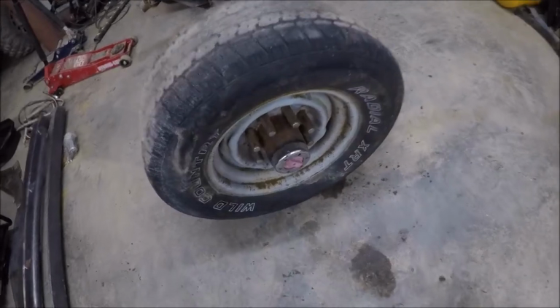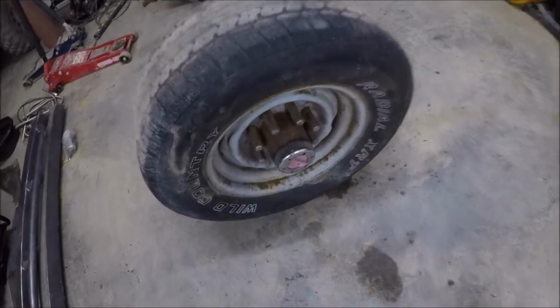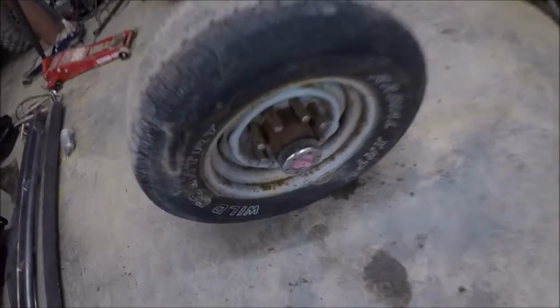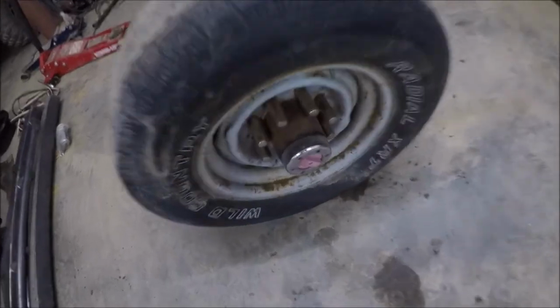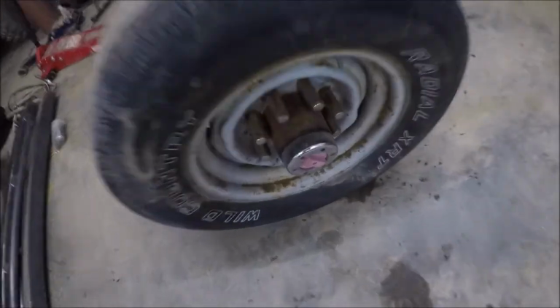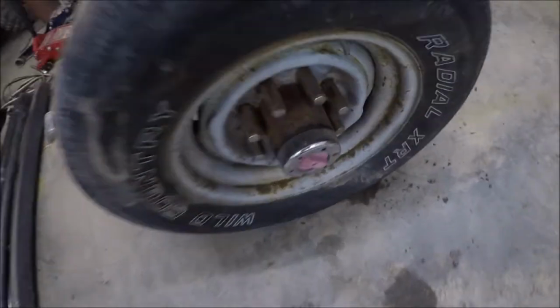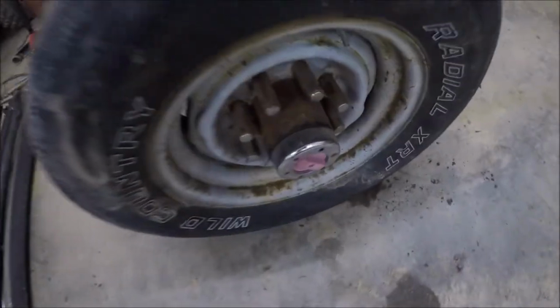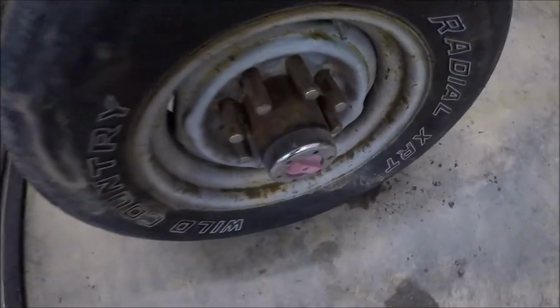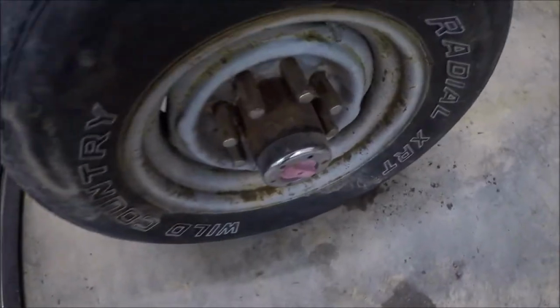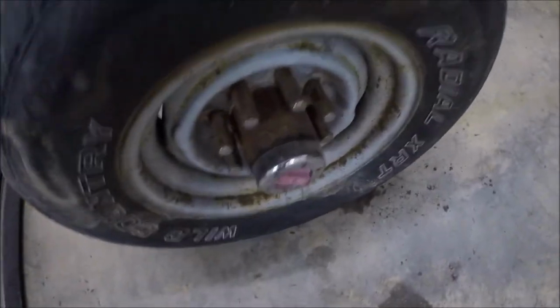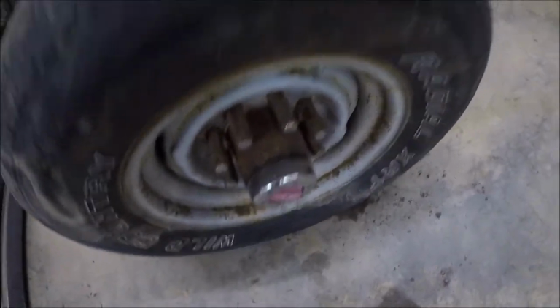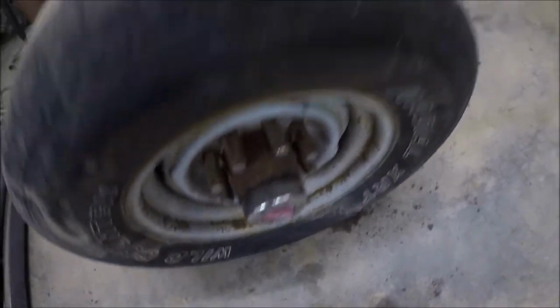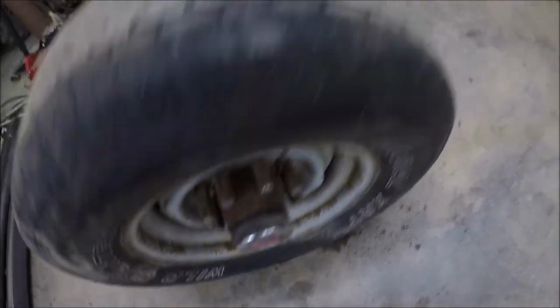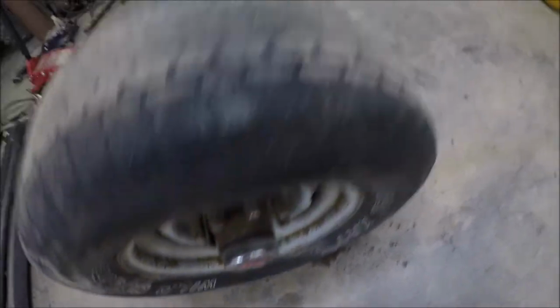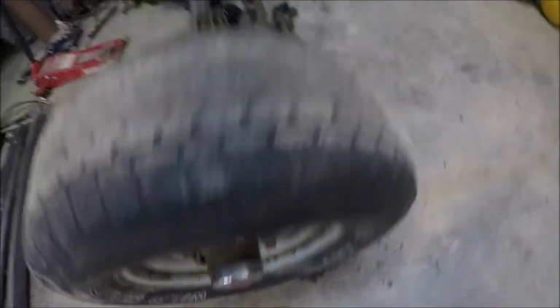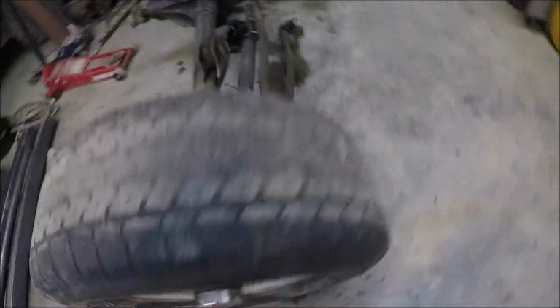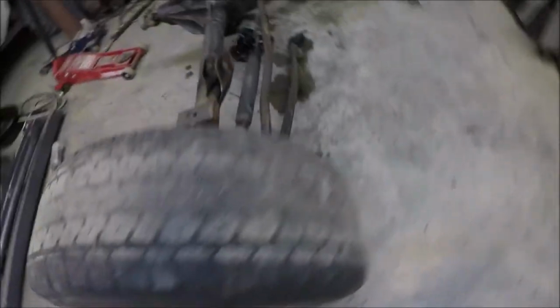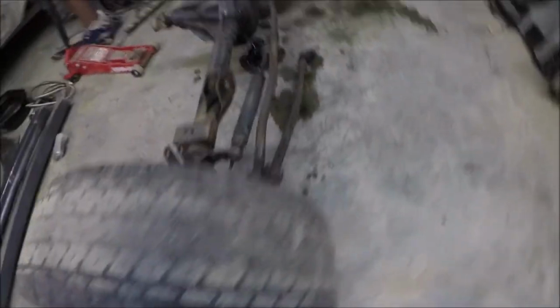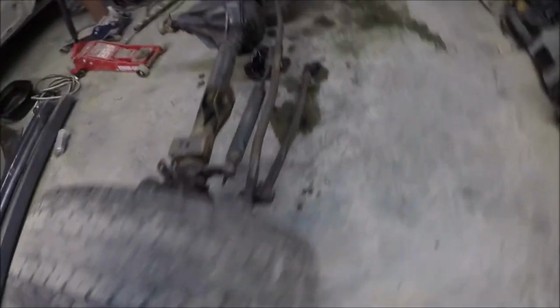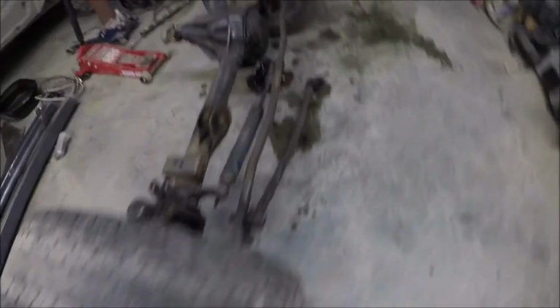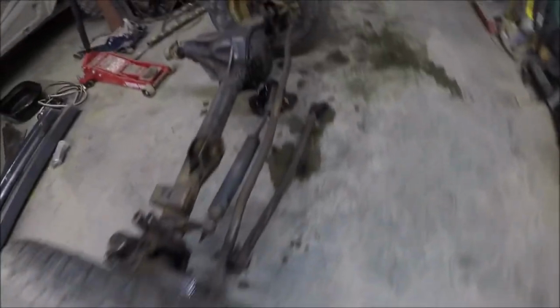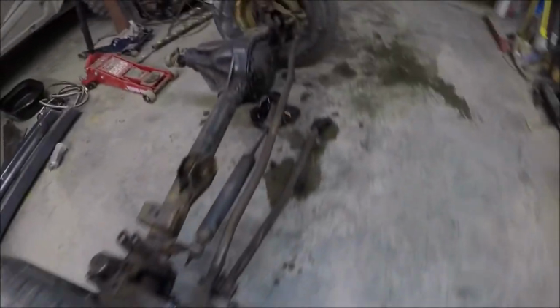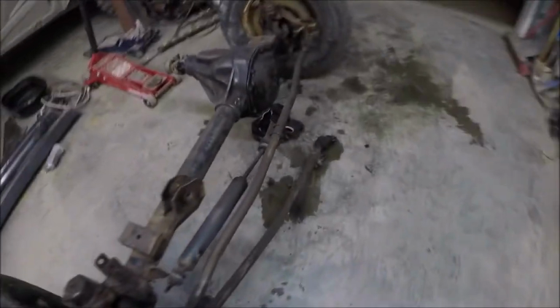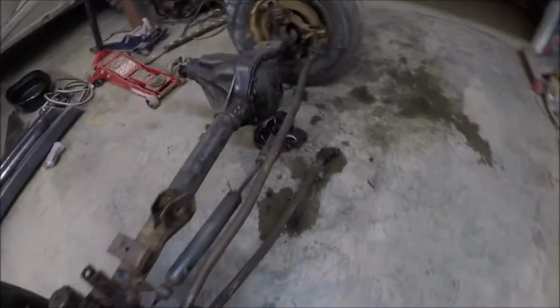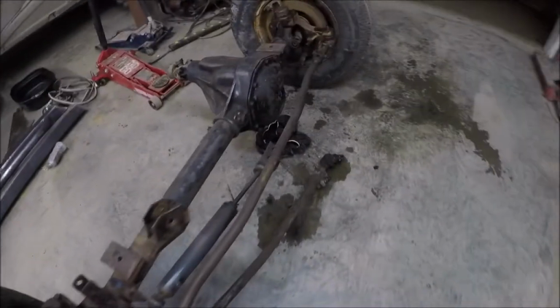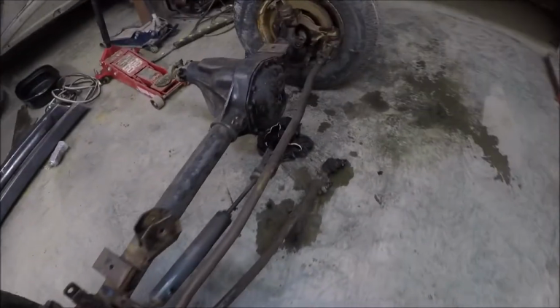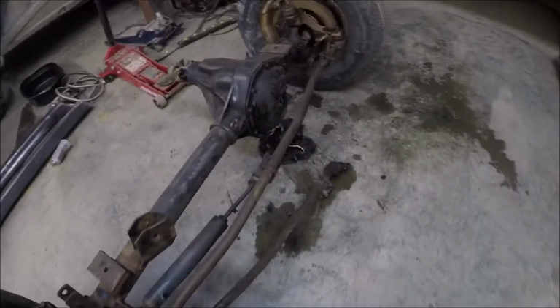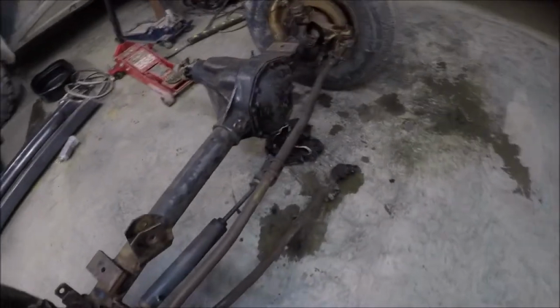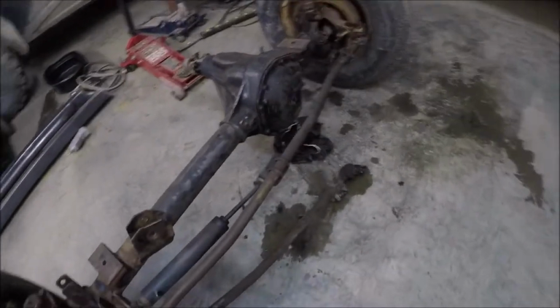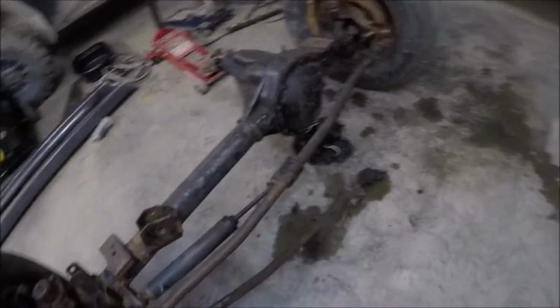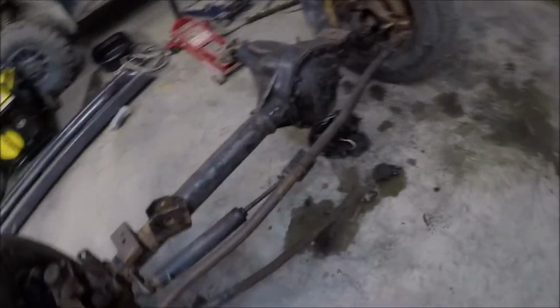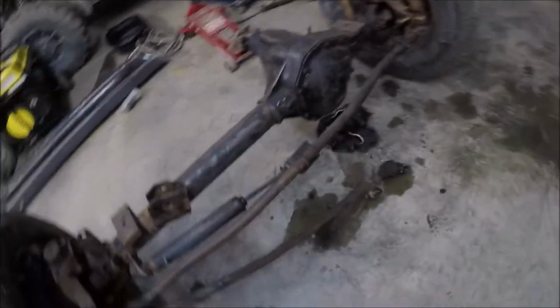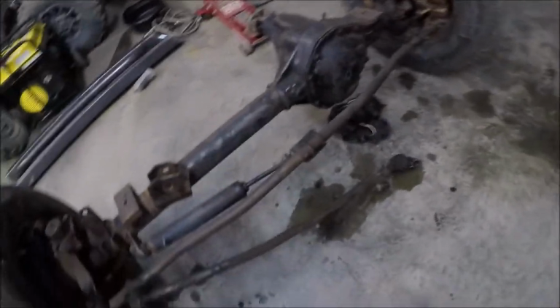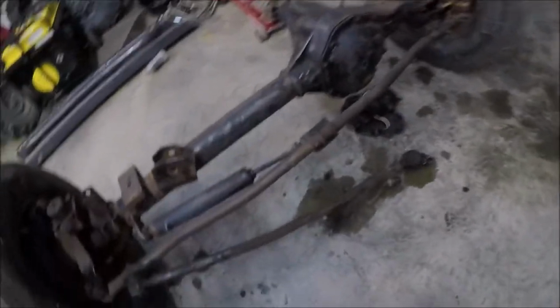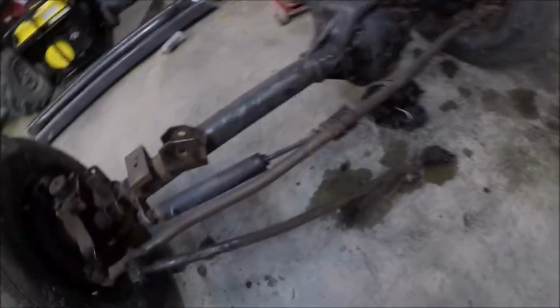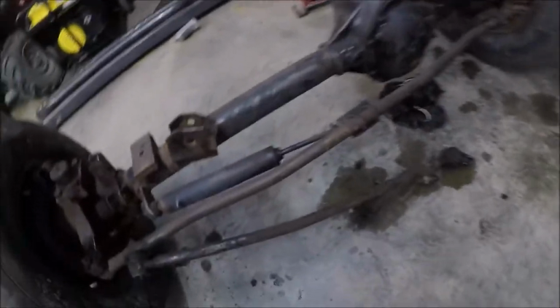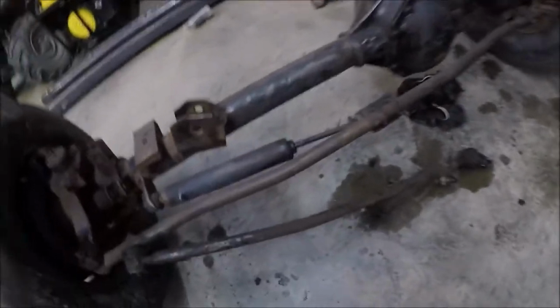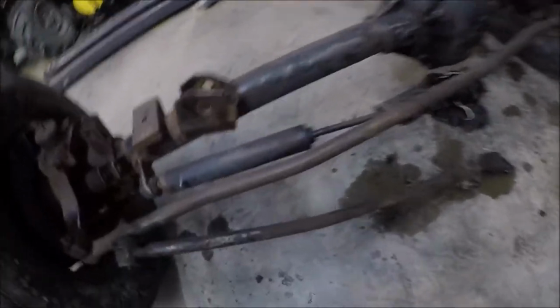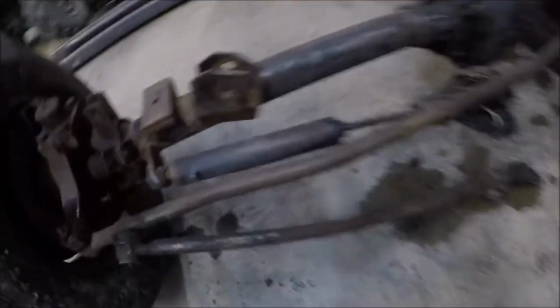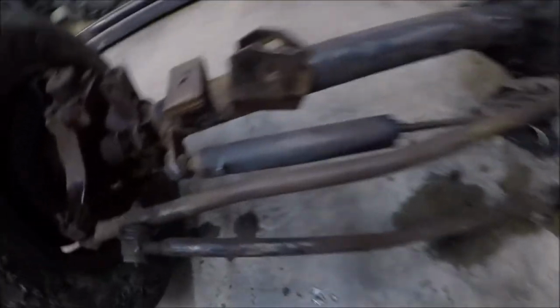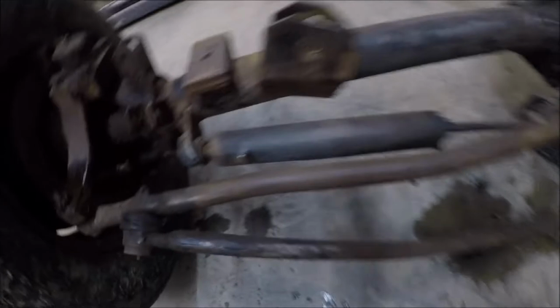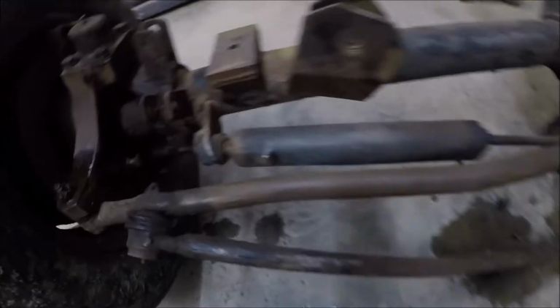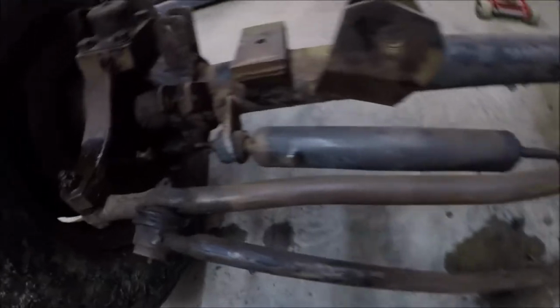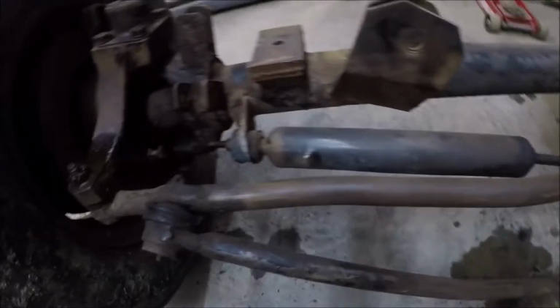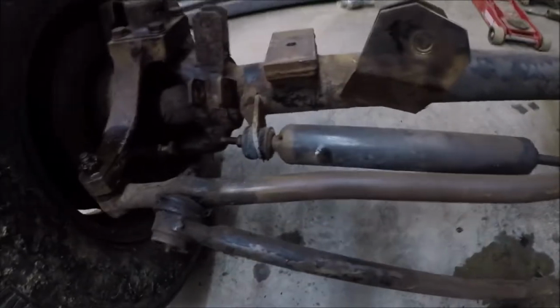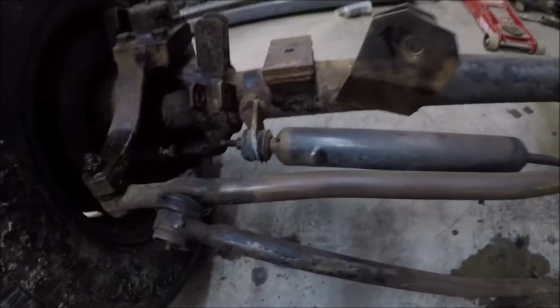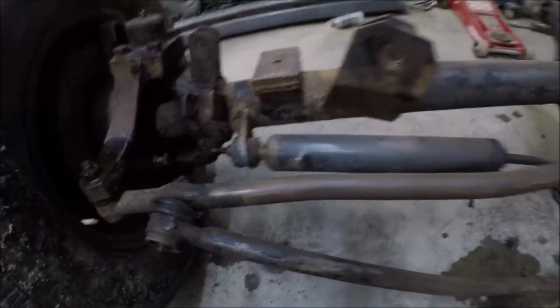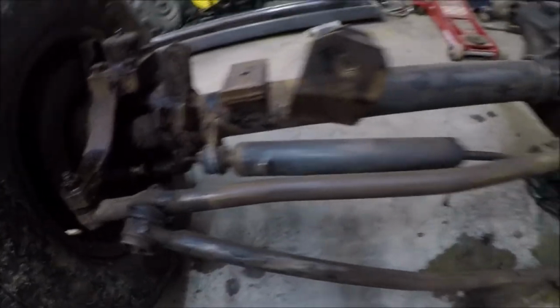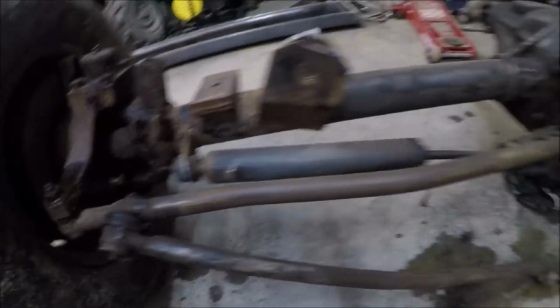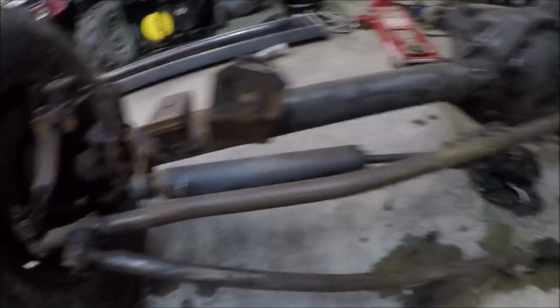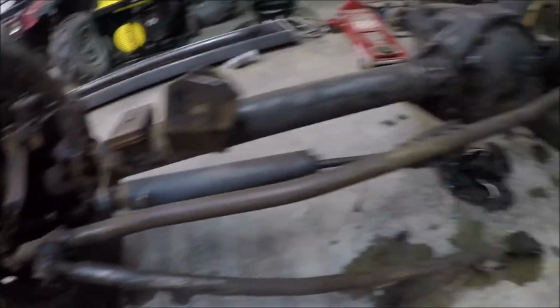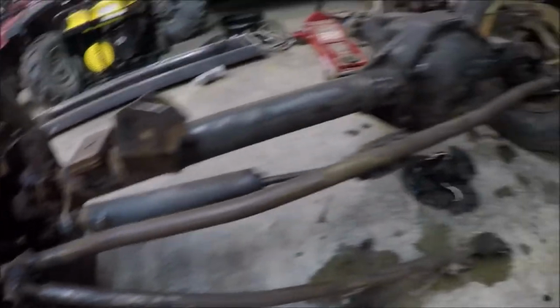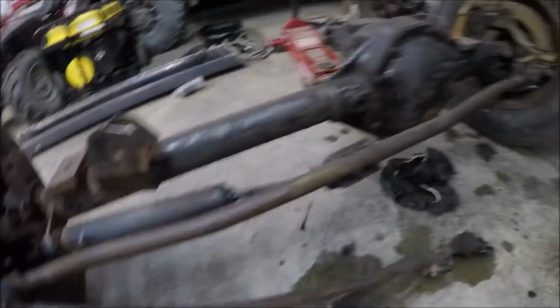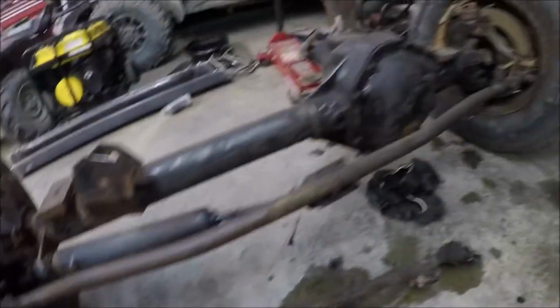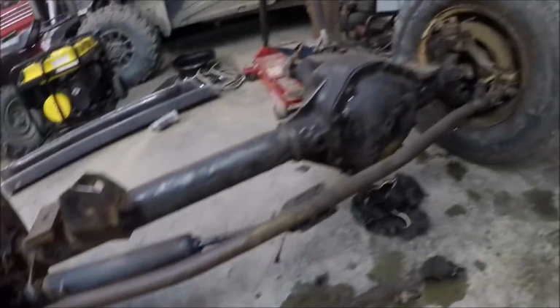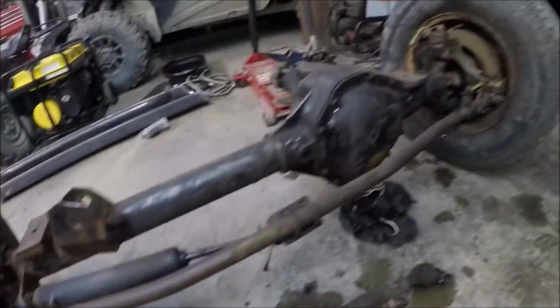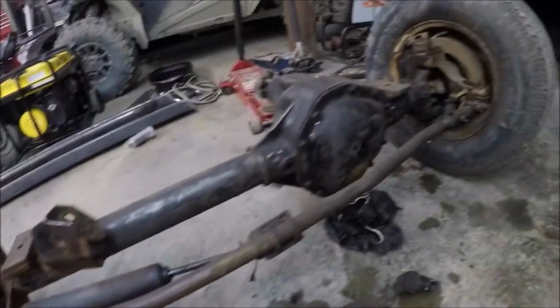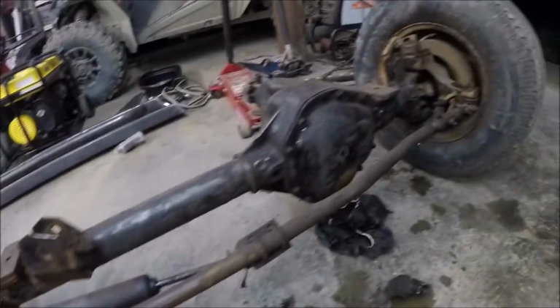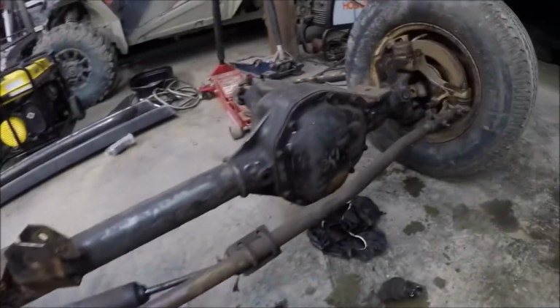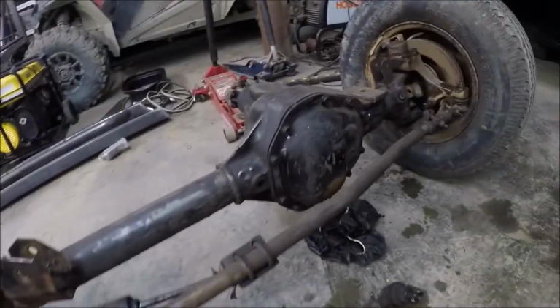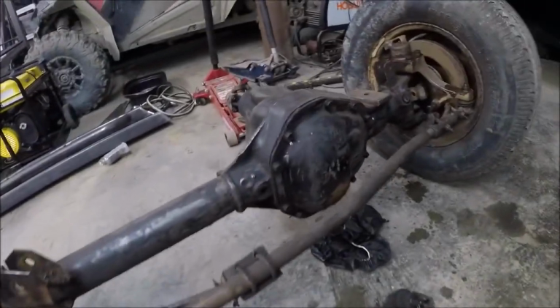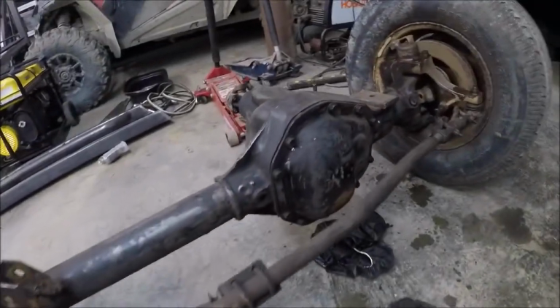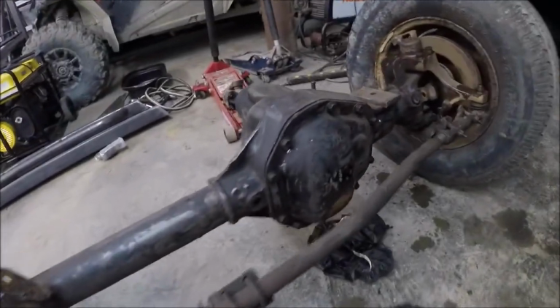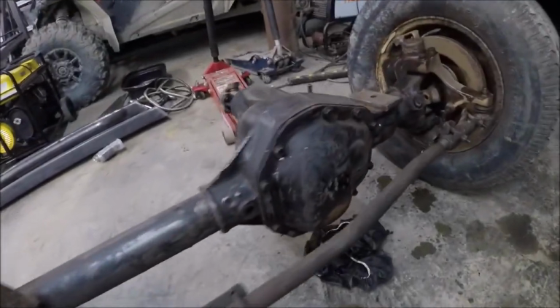Welcome to the channel. Today we are going to get the Dana 60s ready to be put under the Jeep.